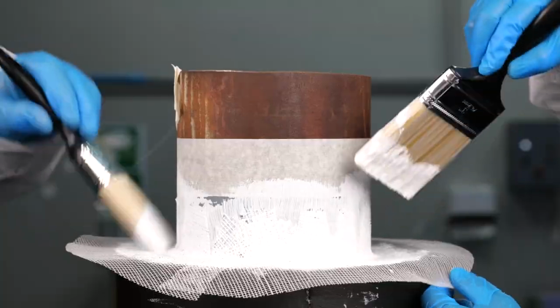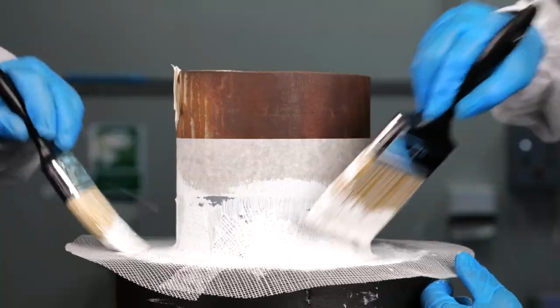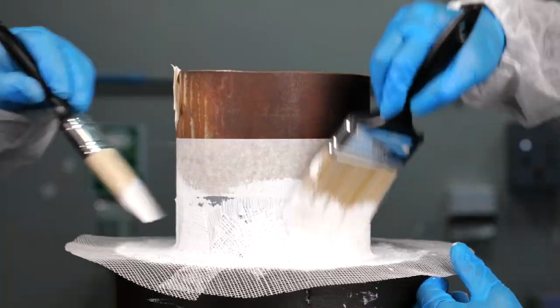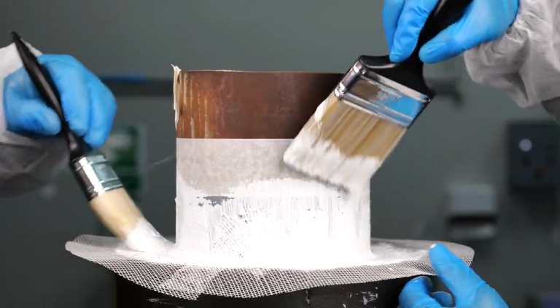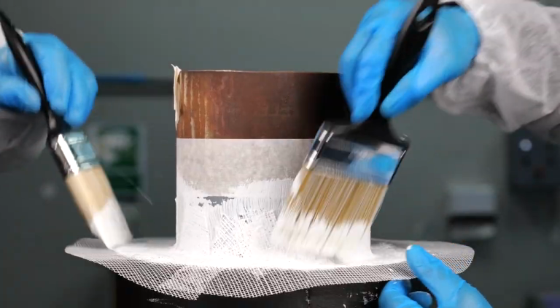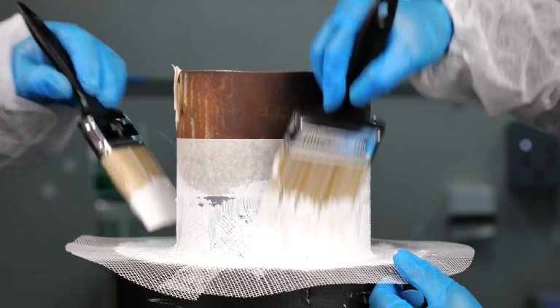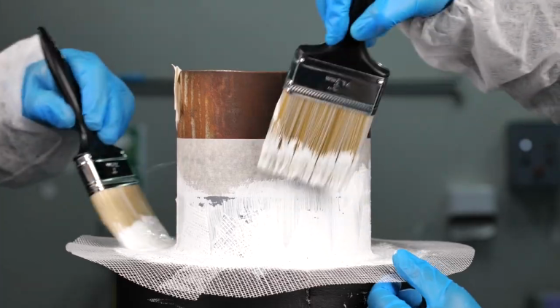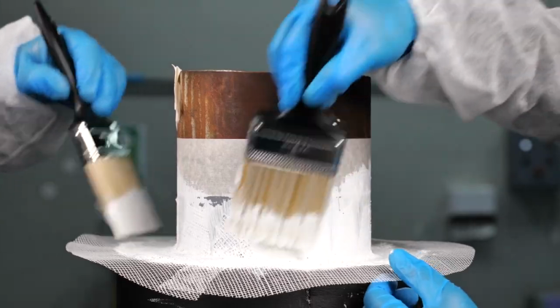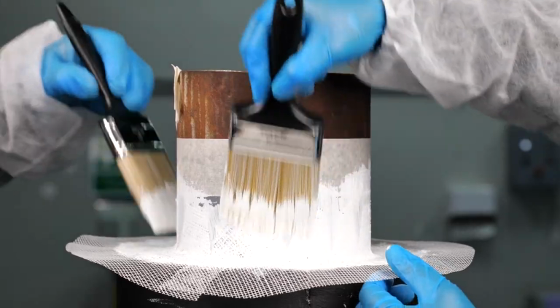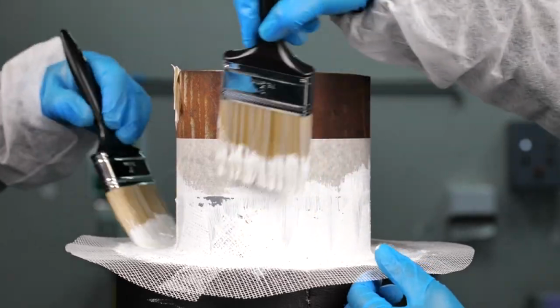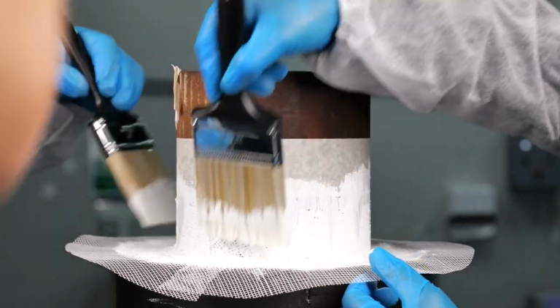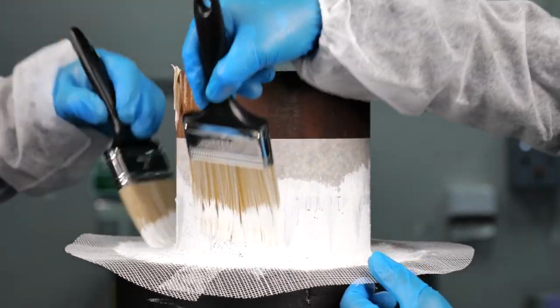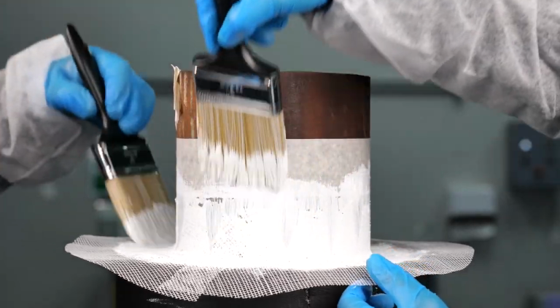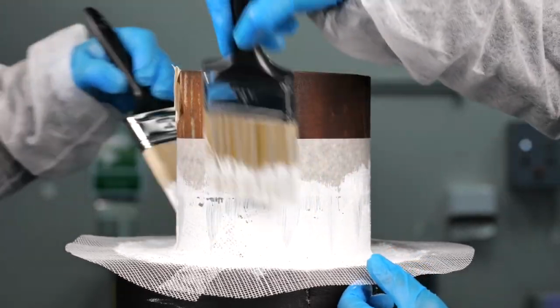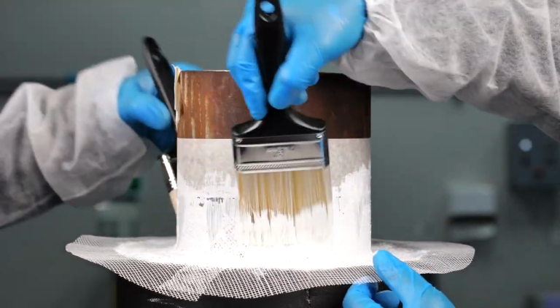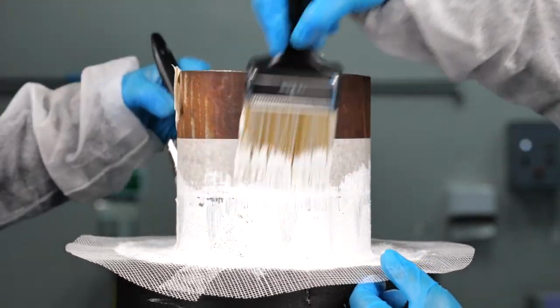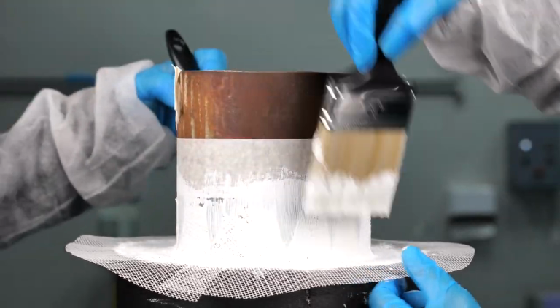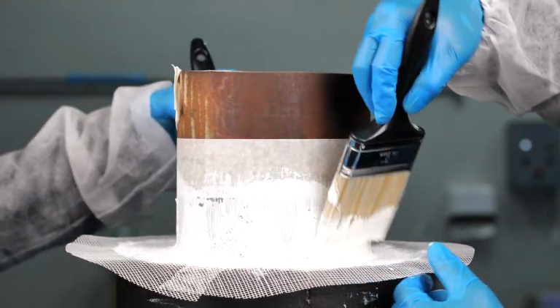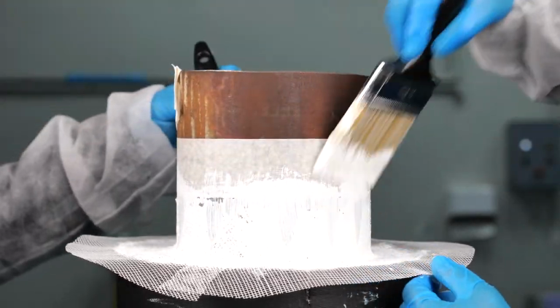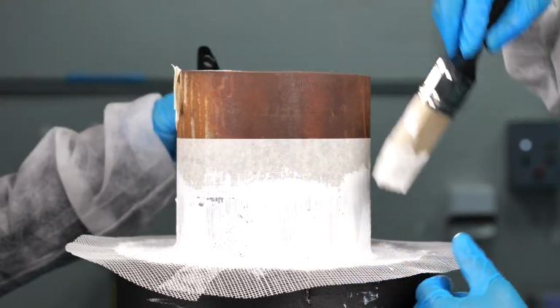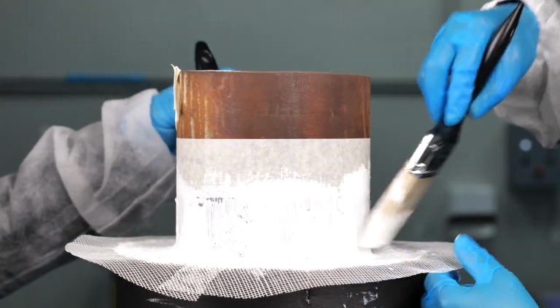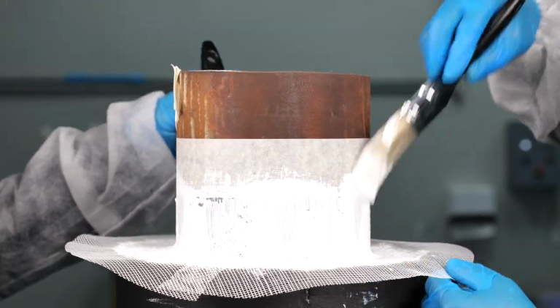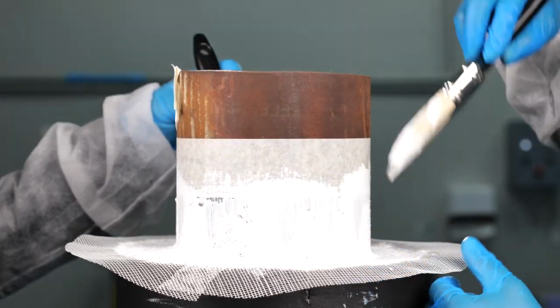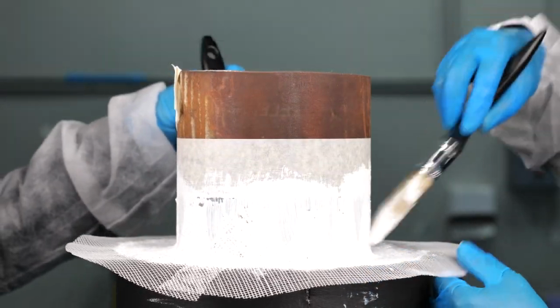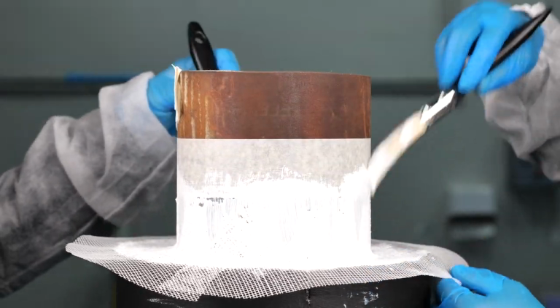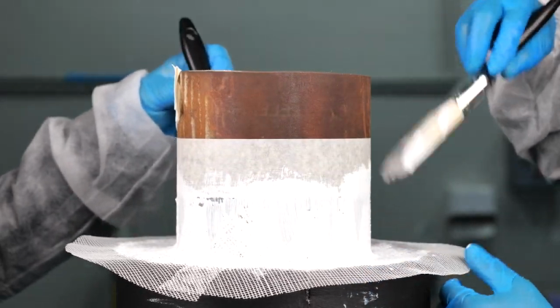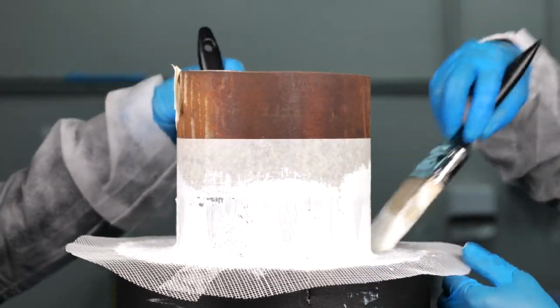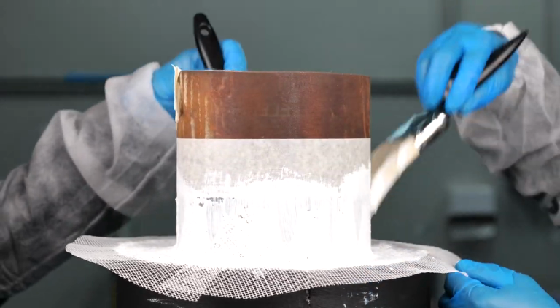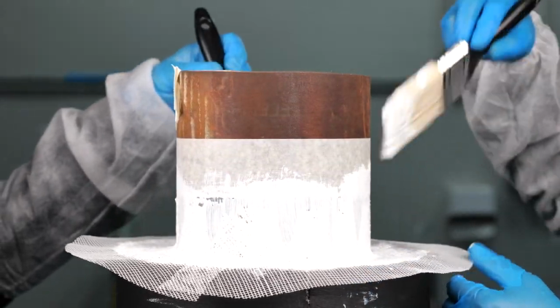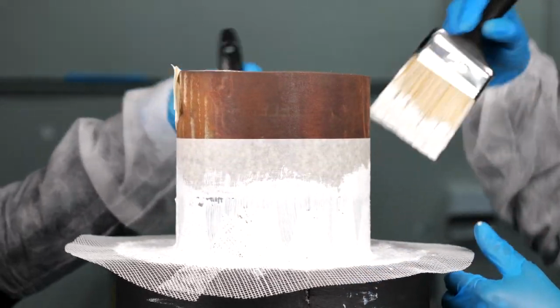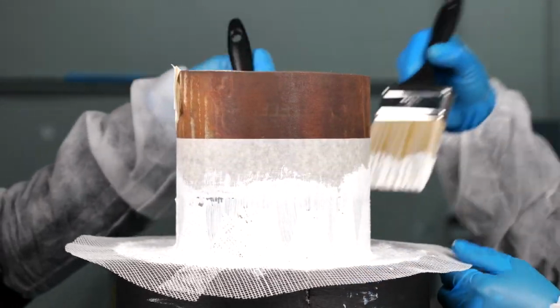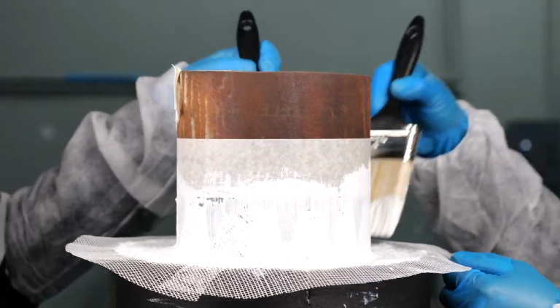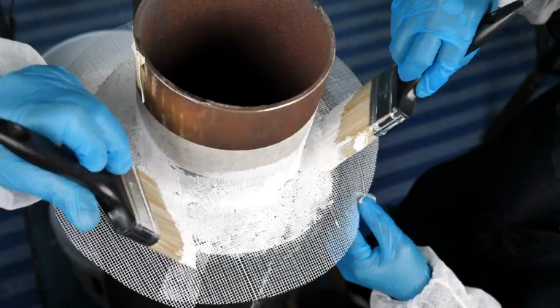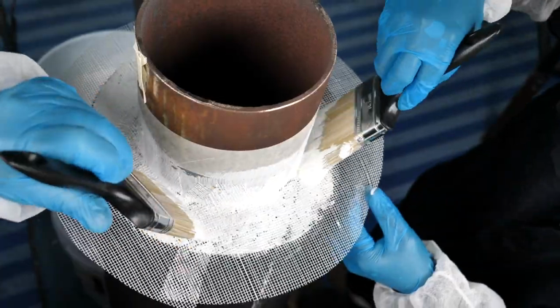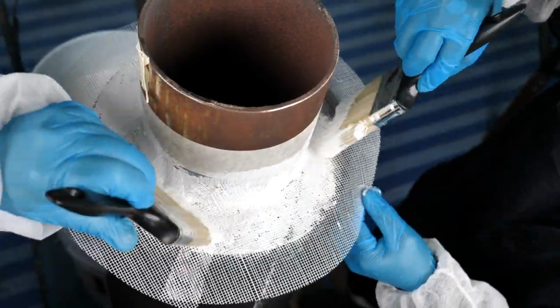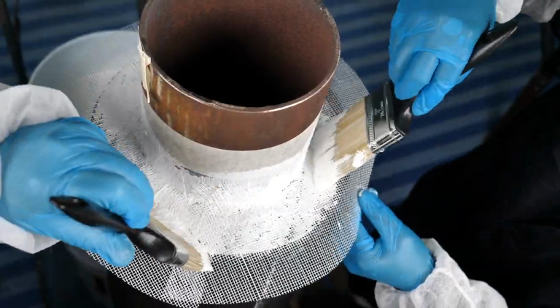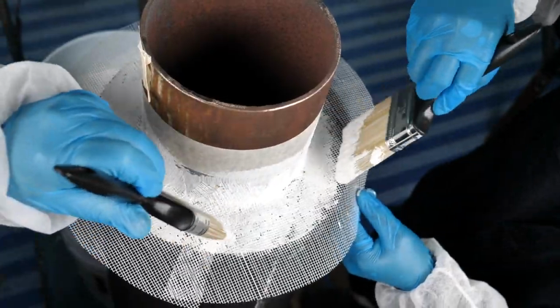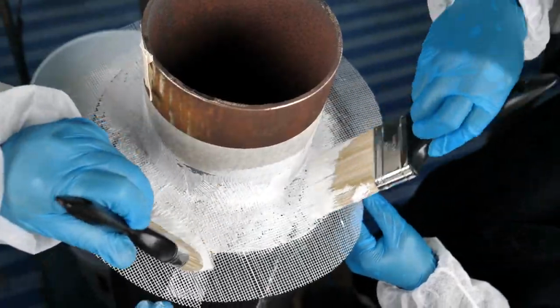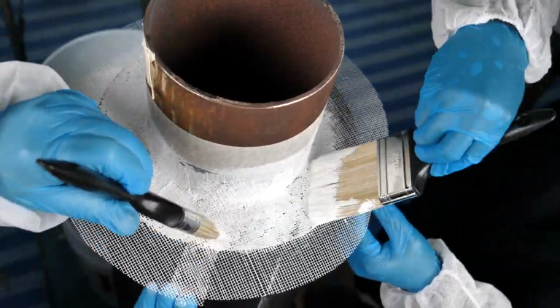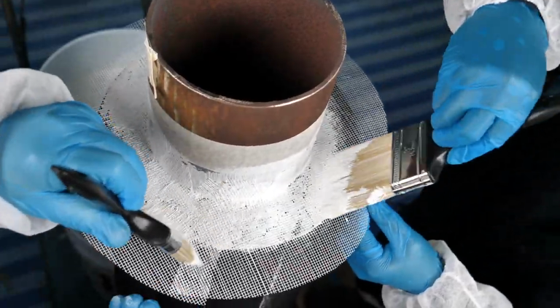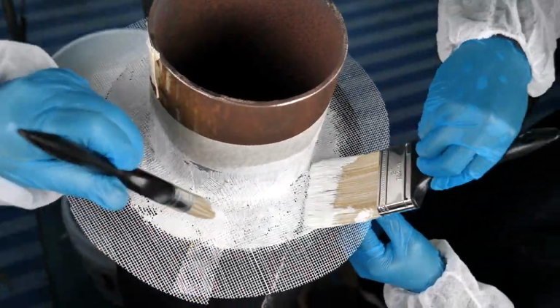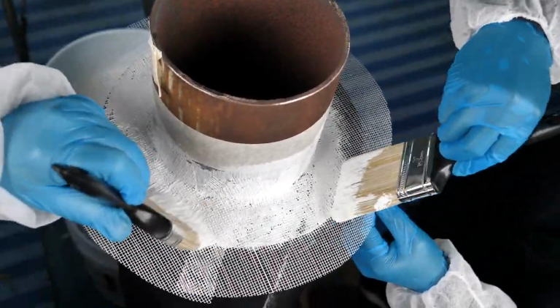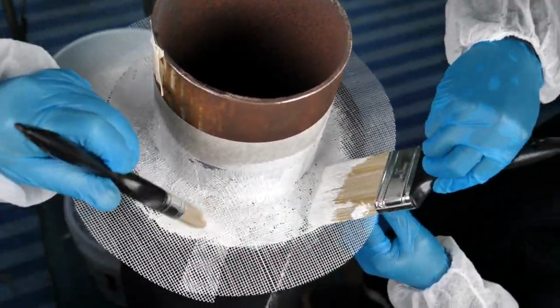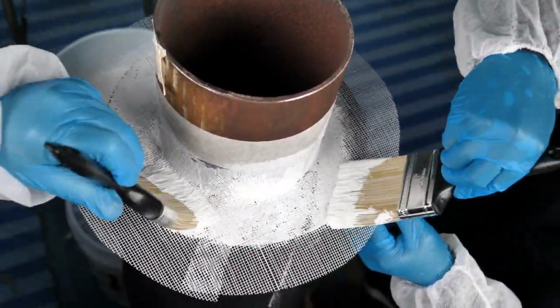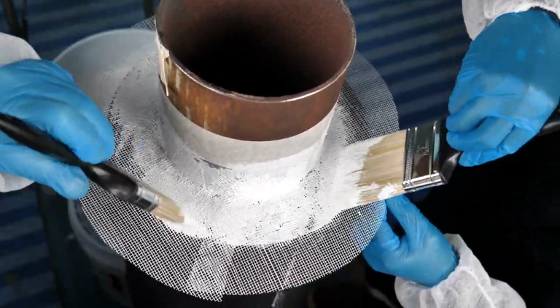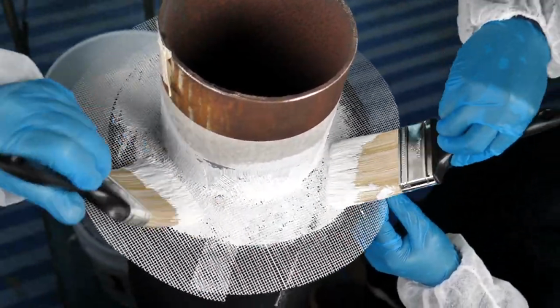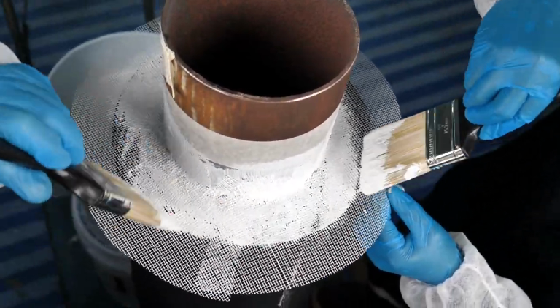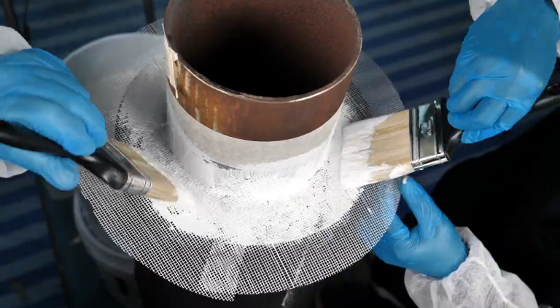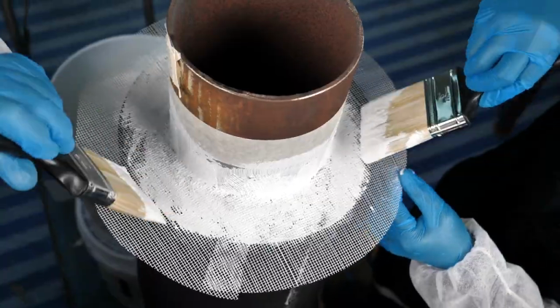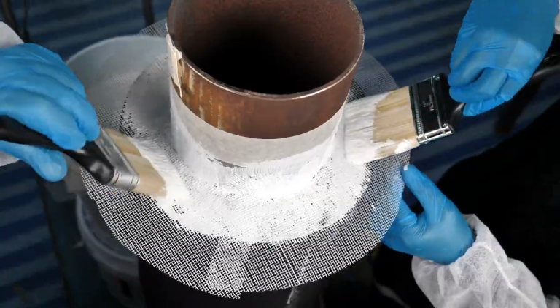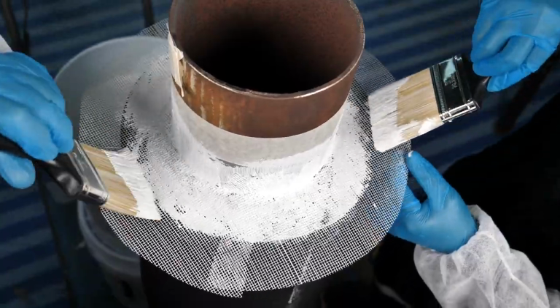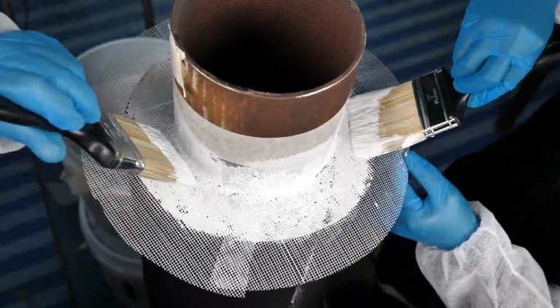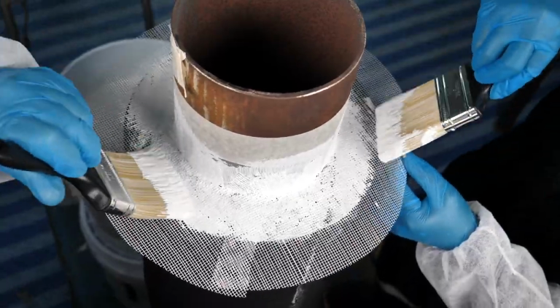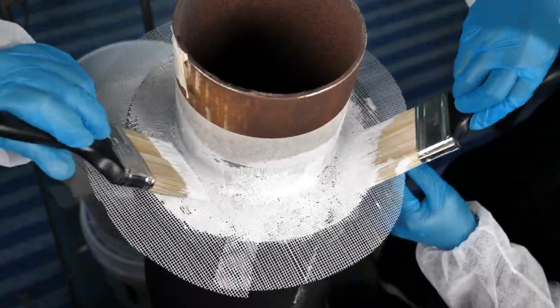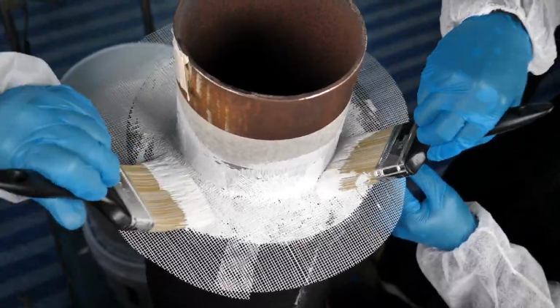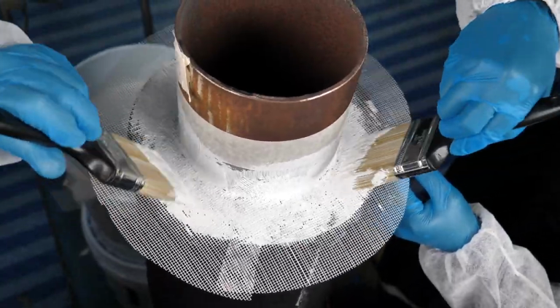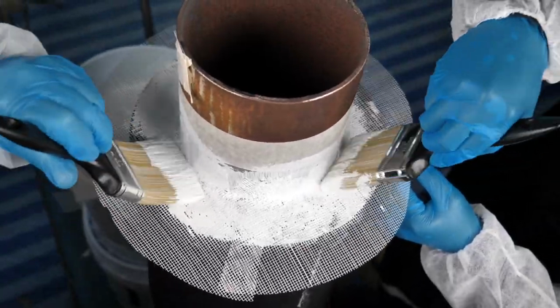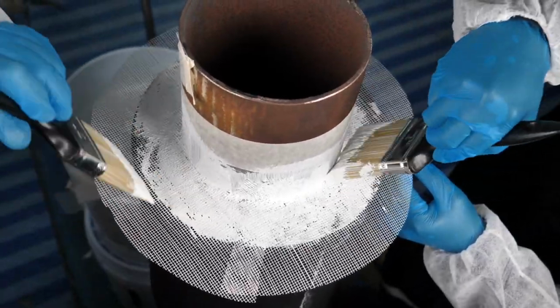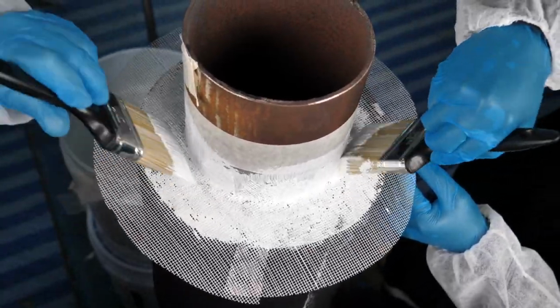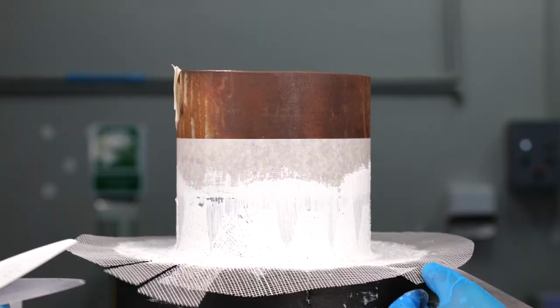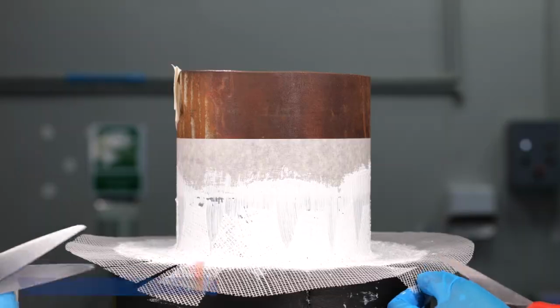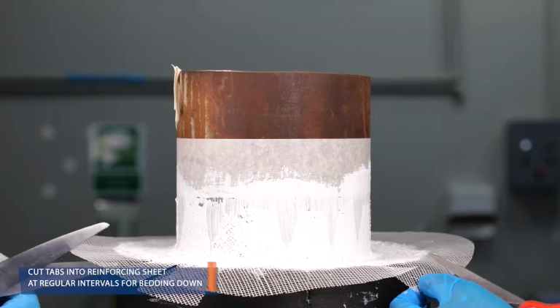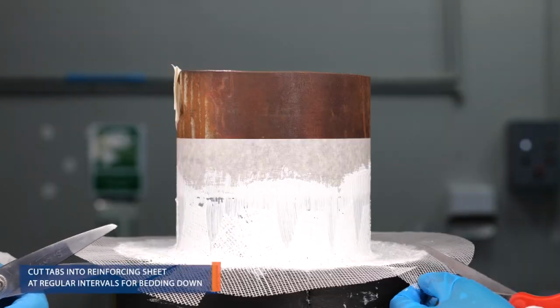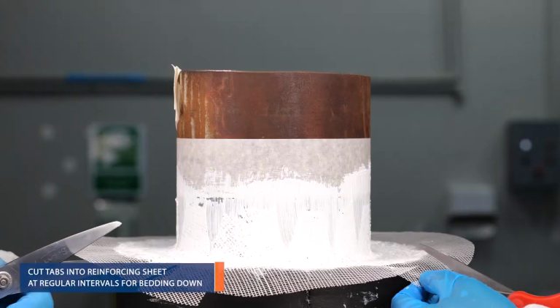In warm and windy conditions, Belzona 3211 could be thinned using water. Consult Belzona instructions for use.